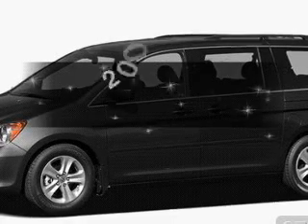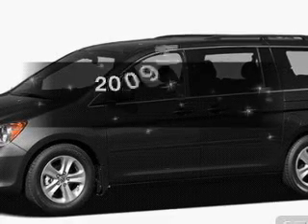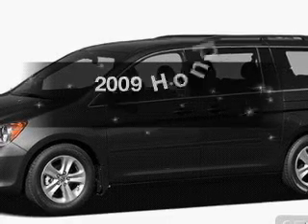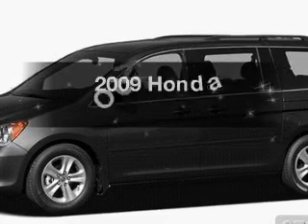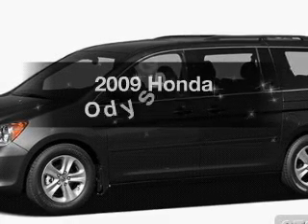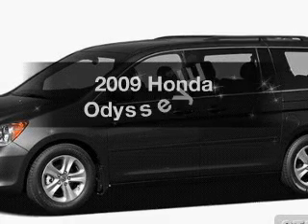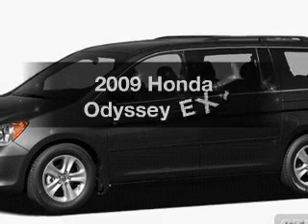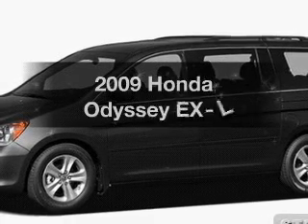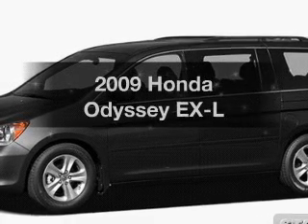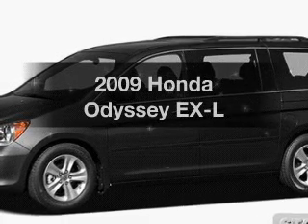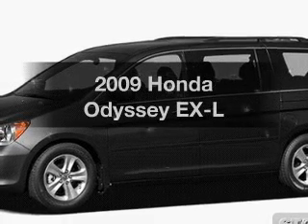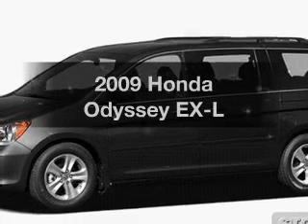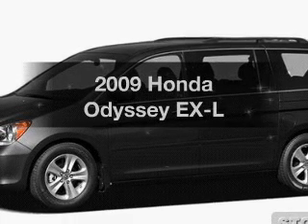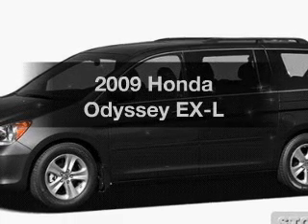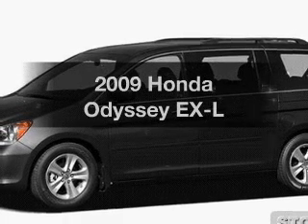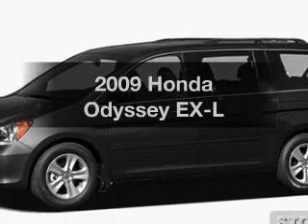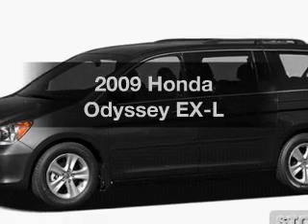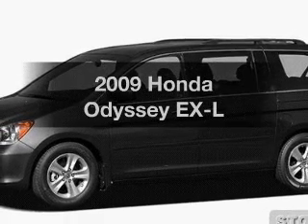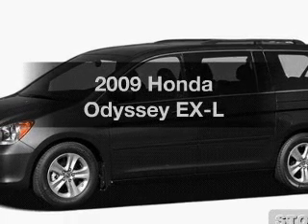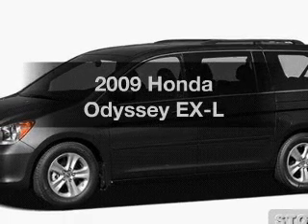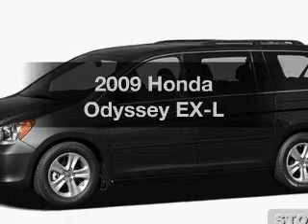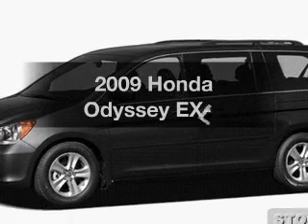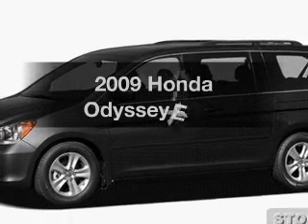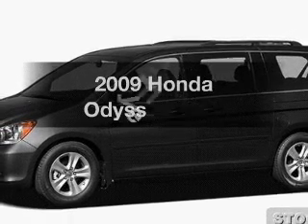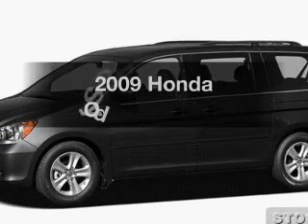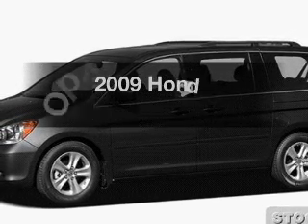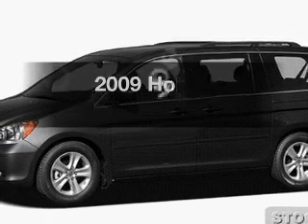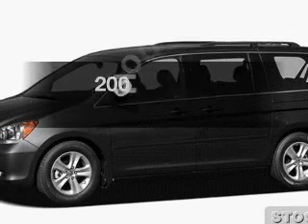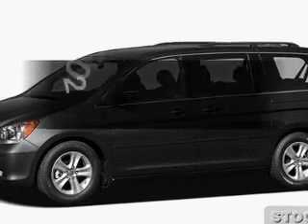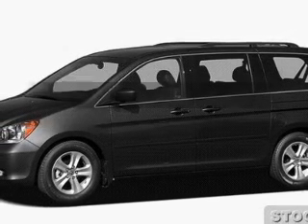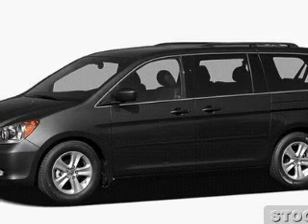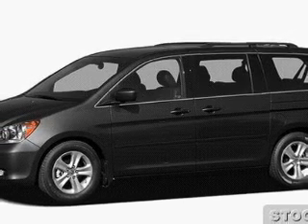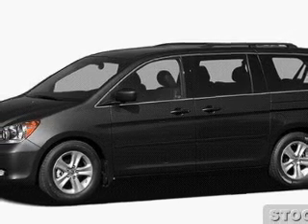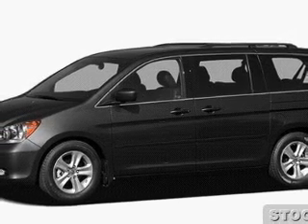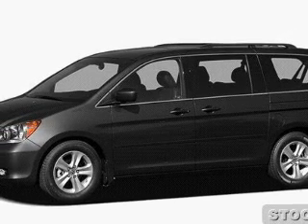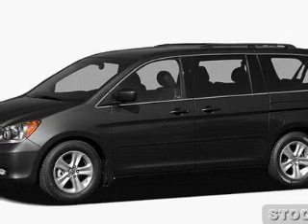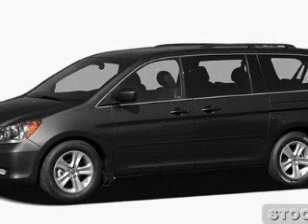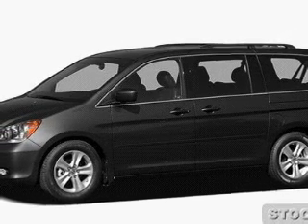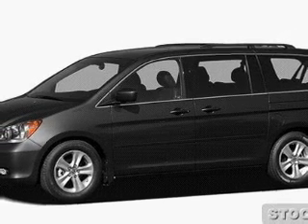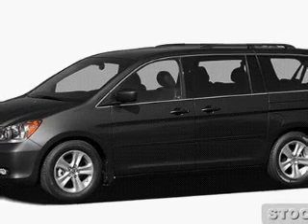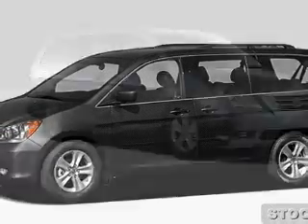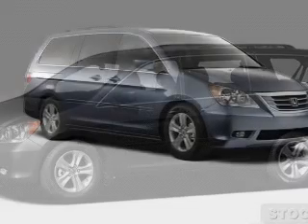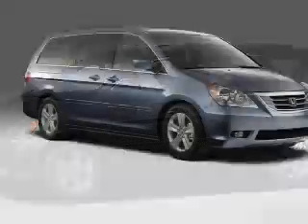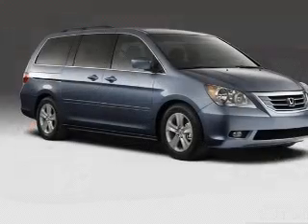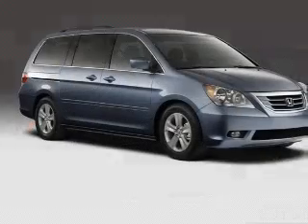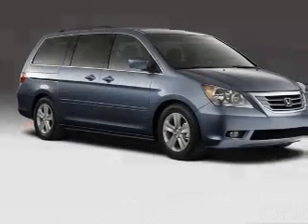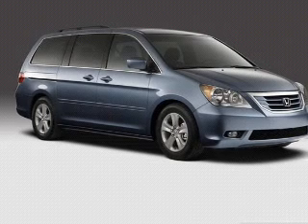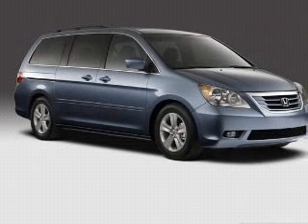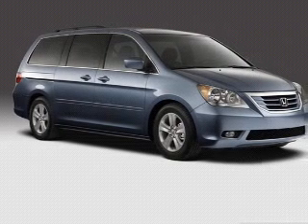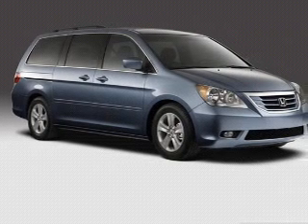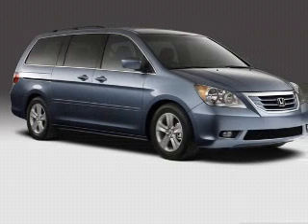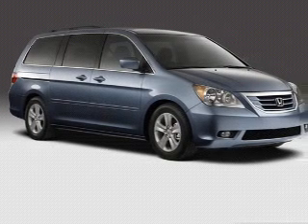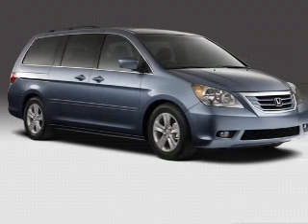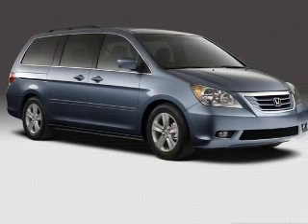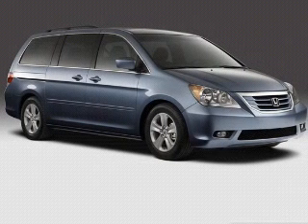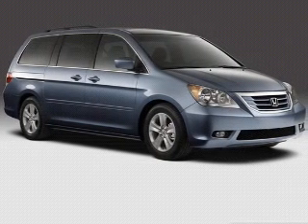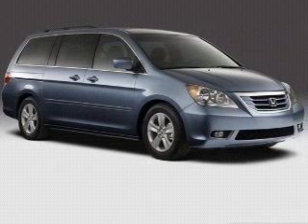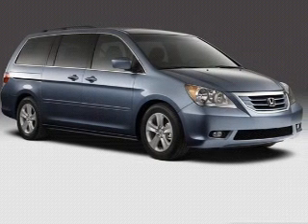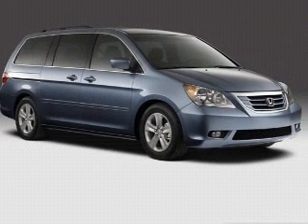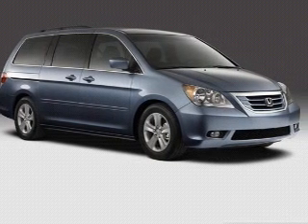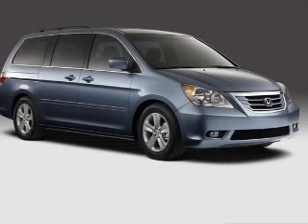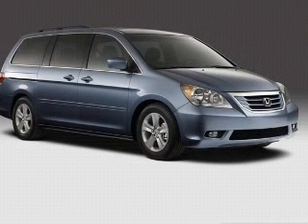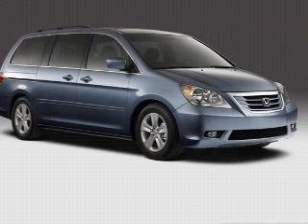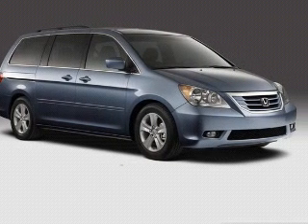Introducing the 2009 Honda Odyssey. Travel the roads in style and comfort in this great vehicle.